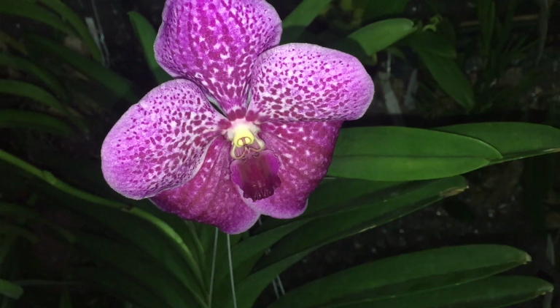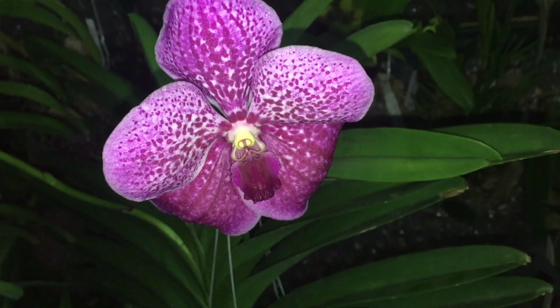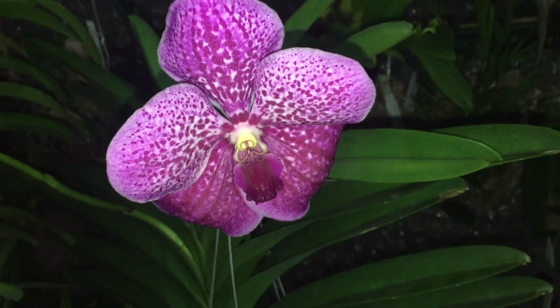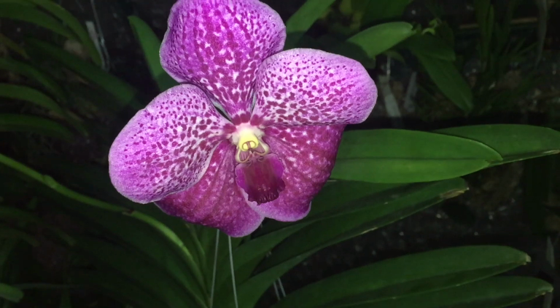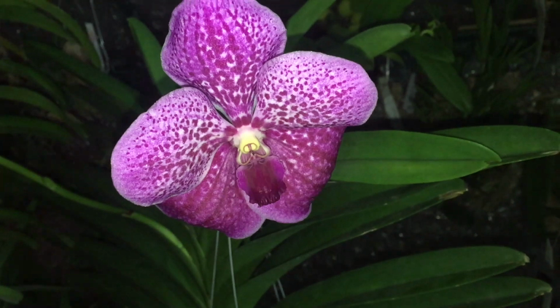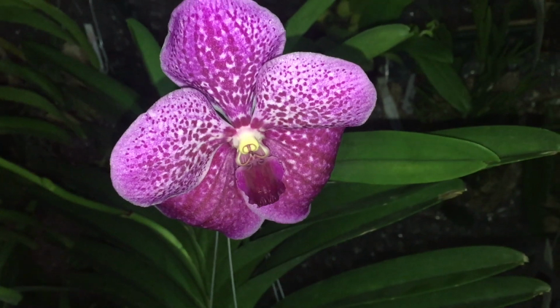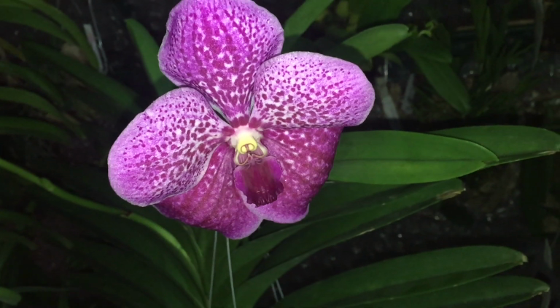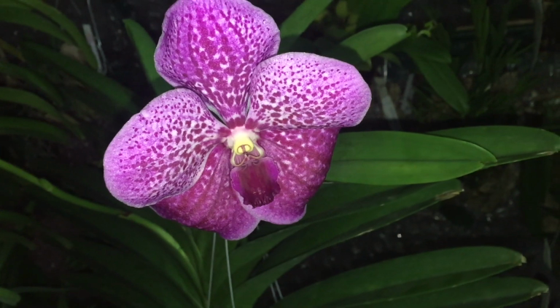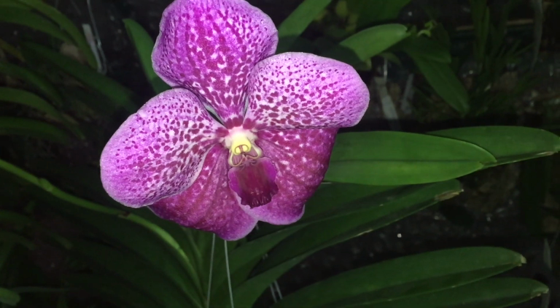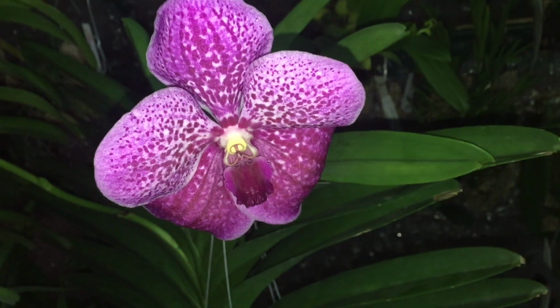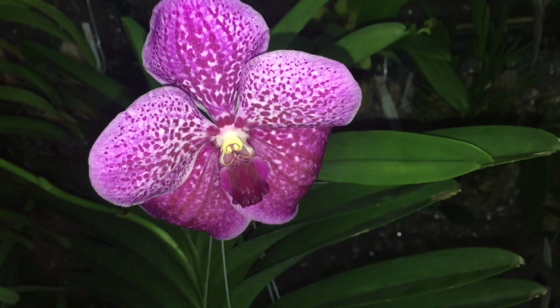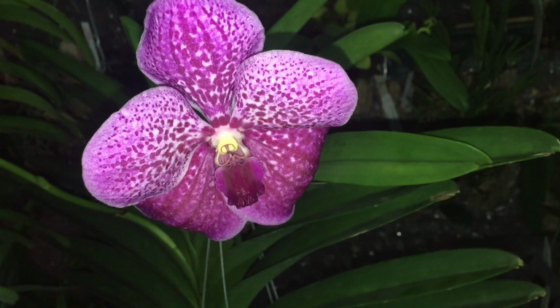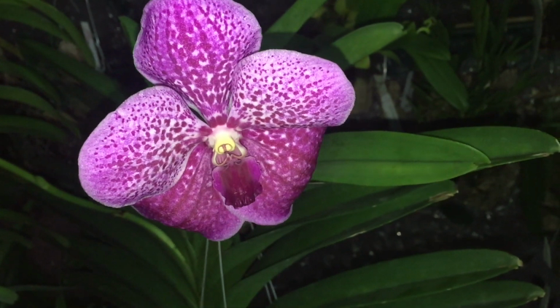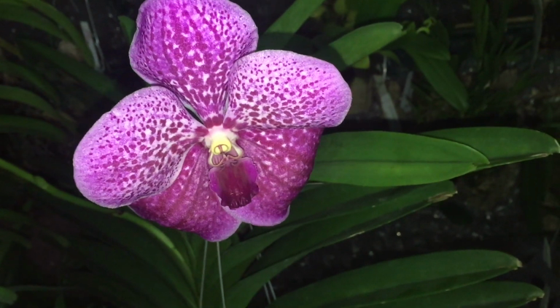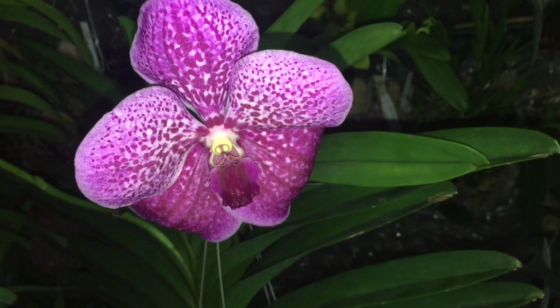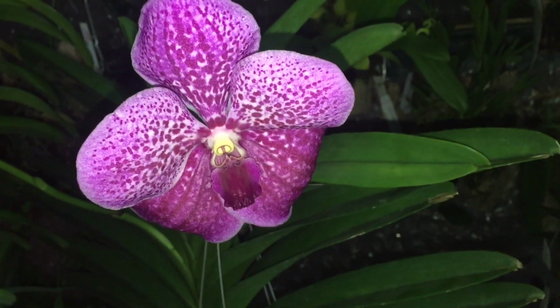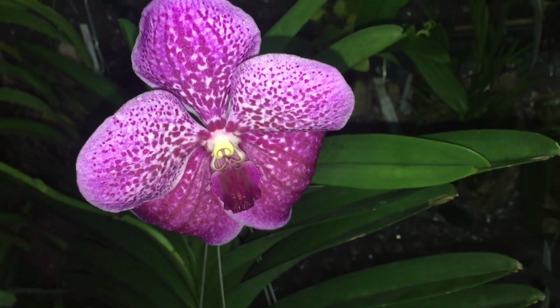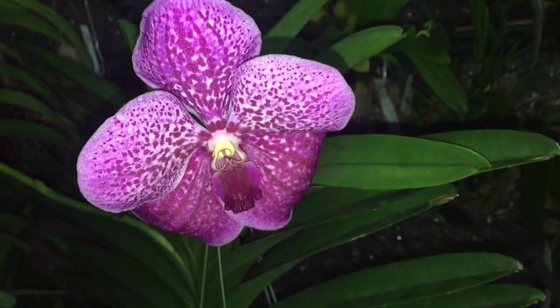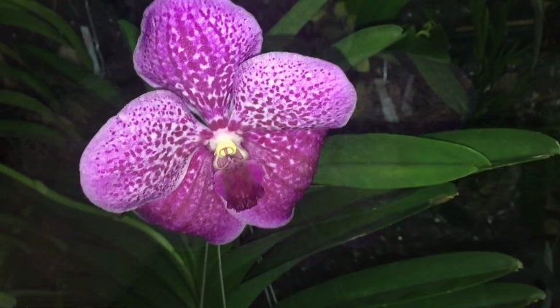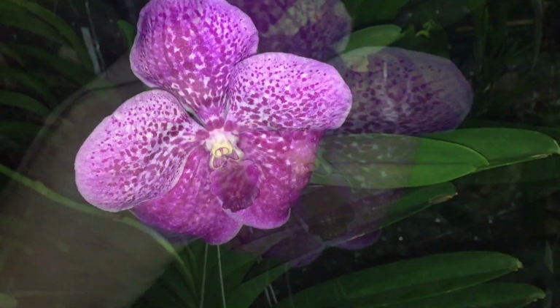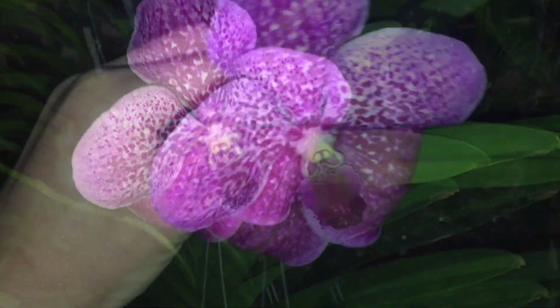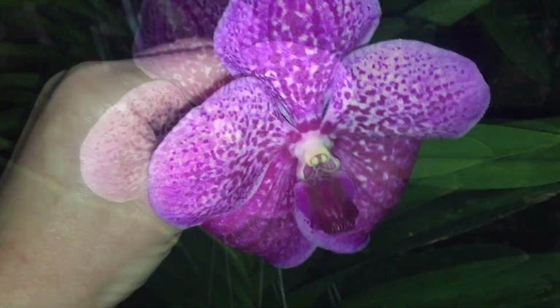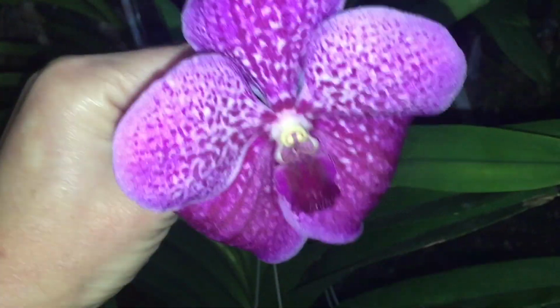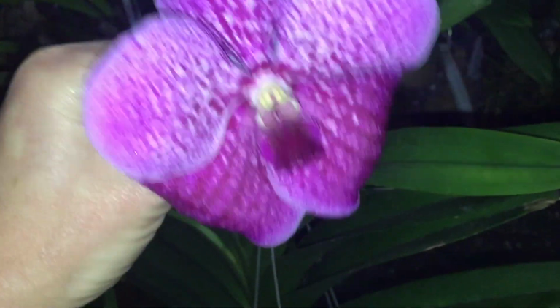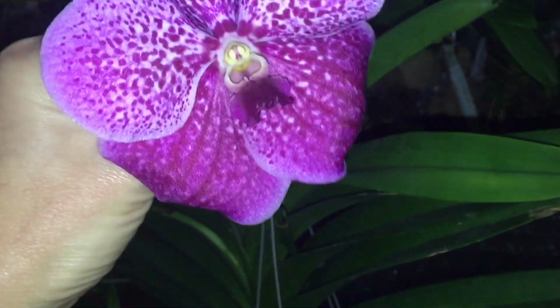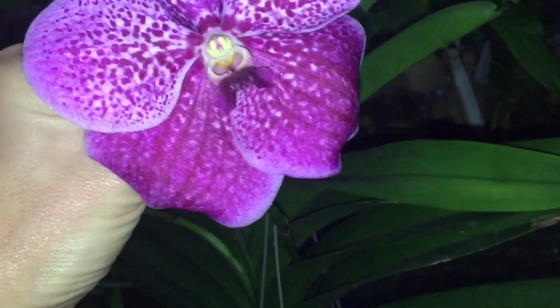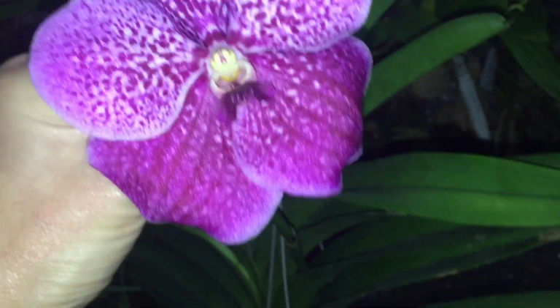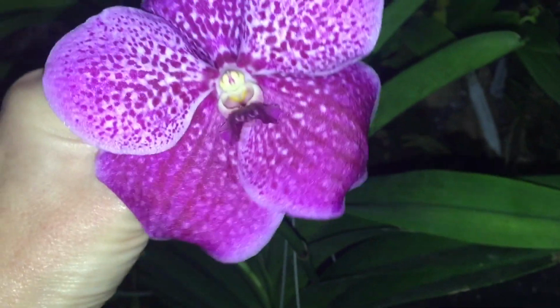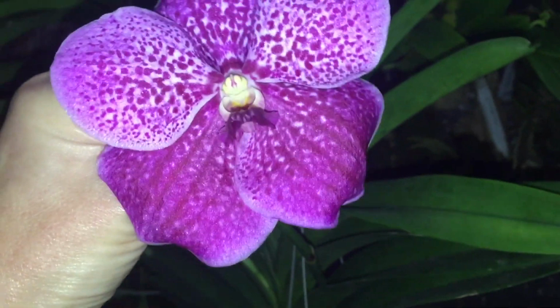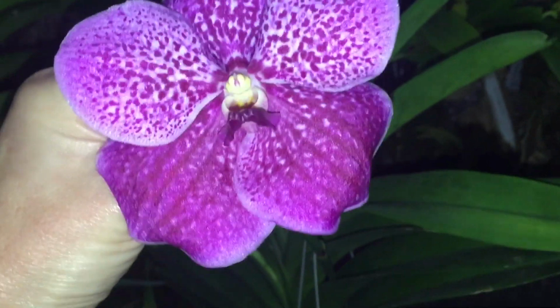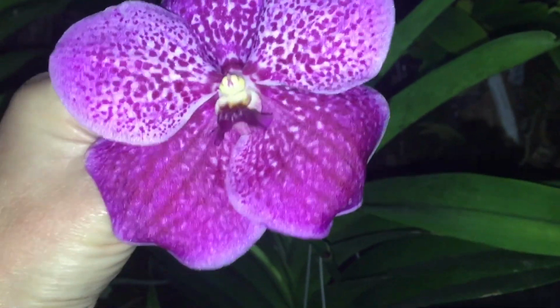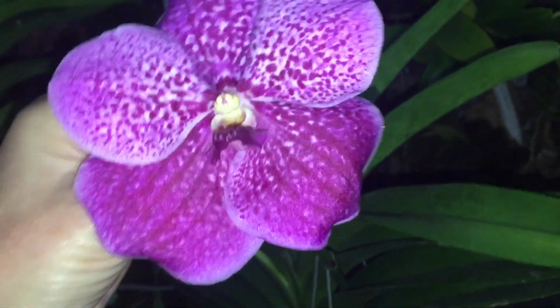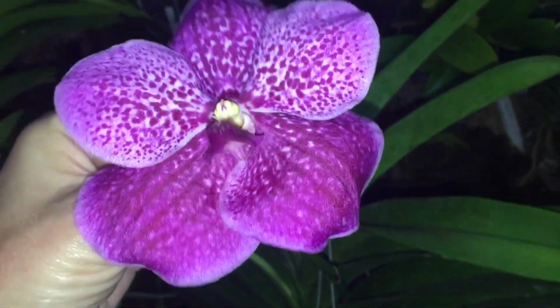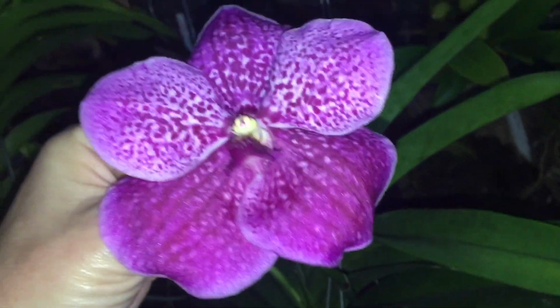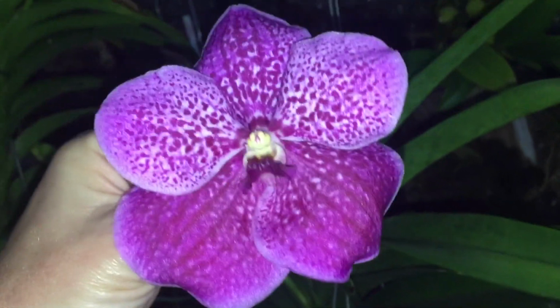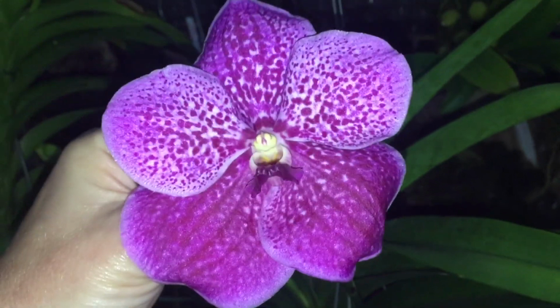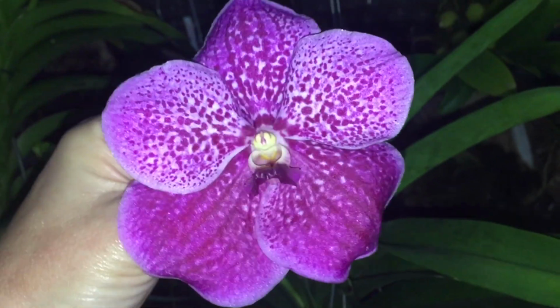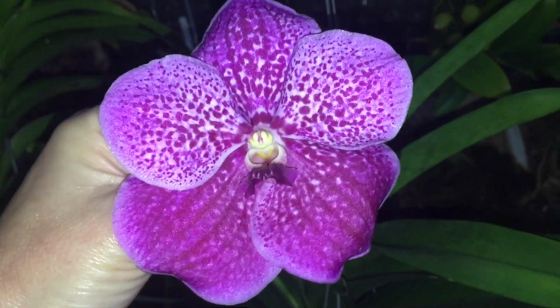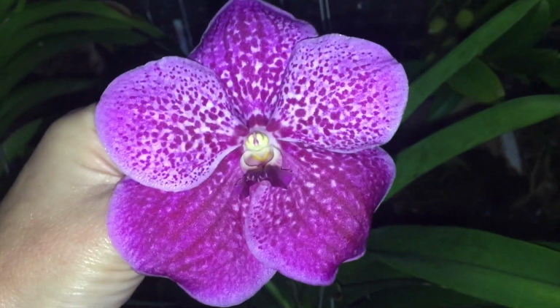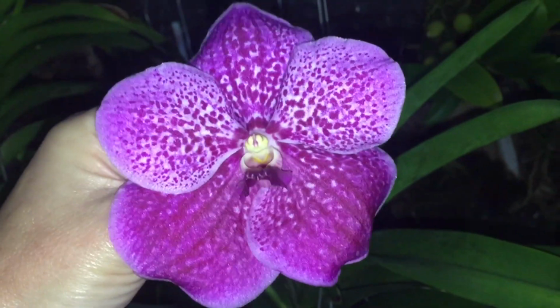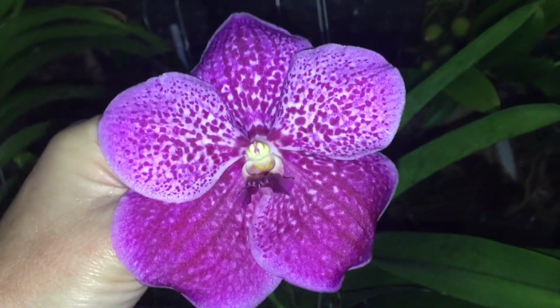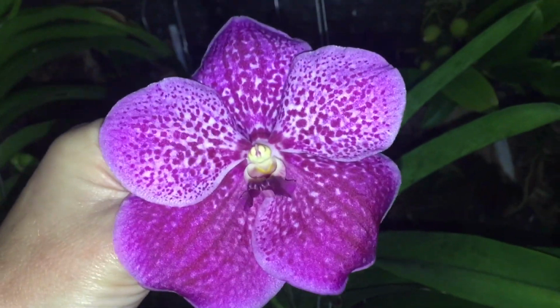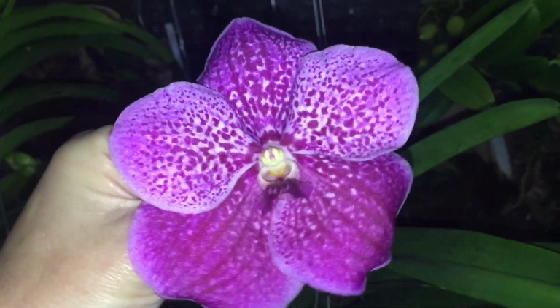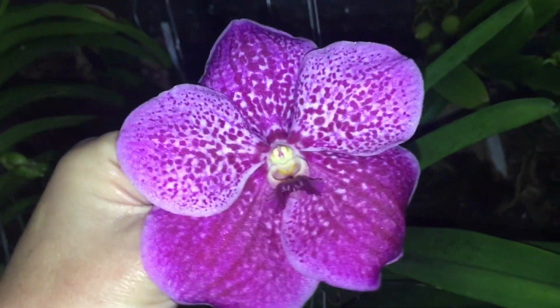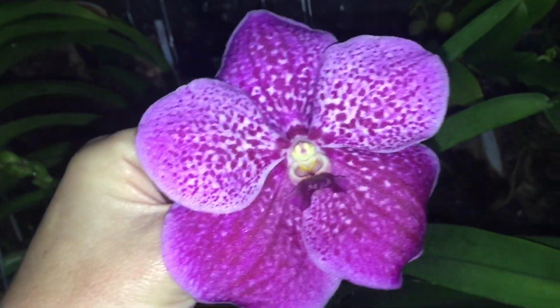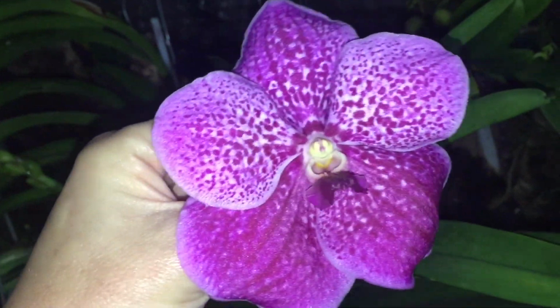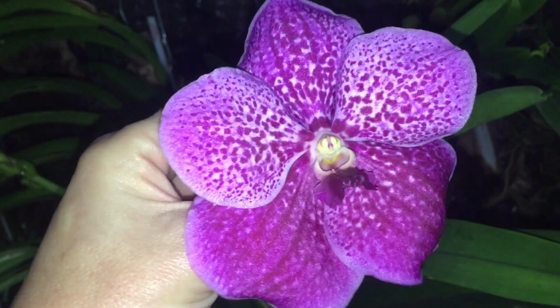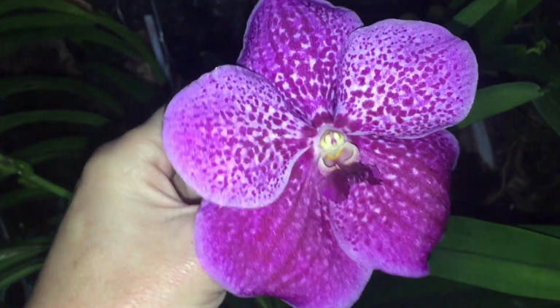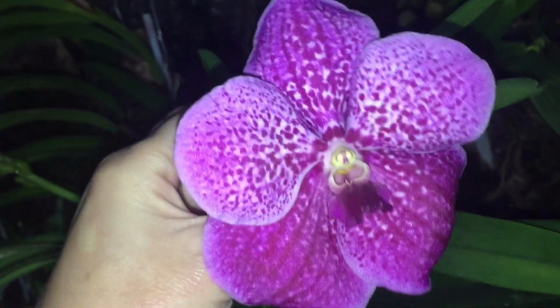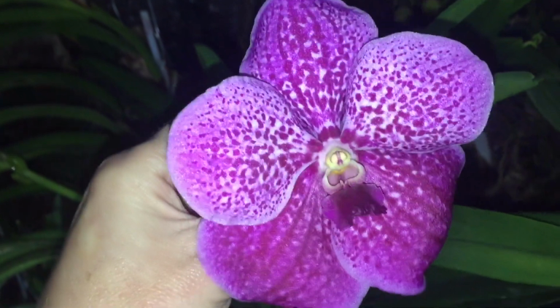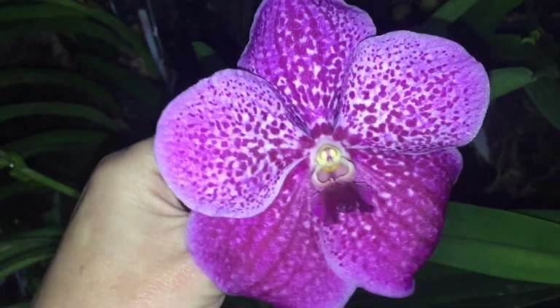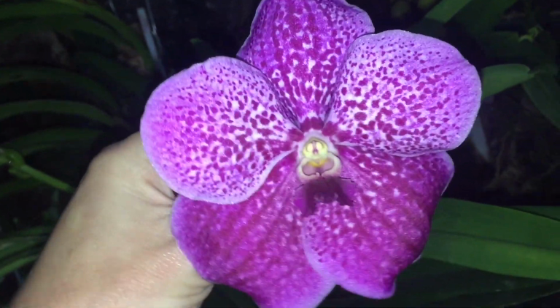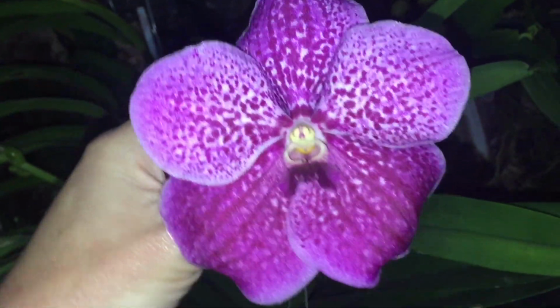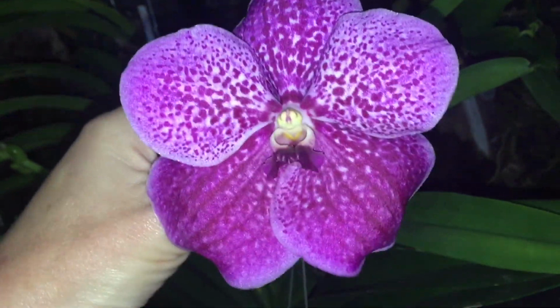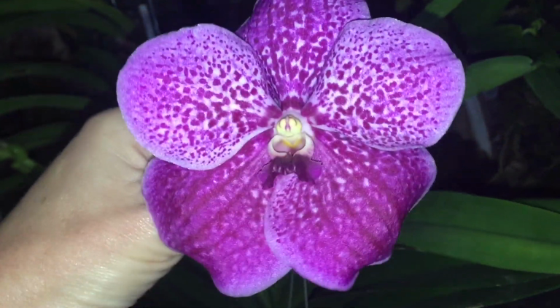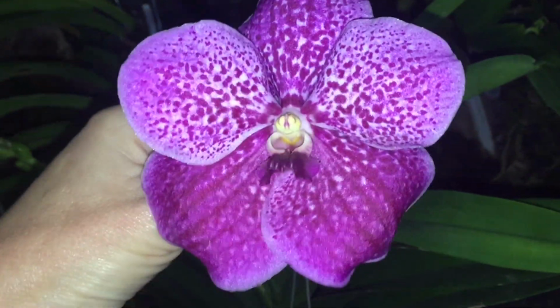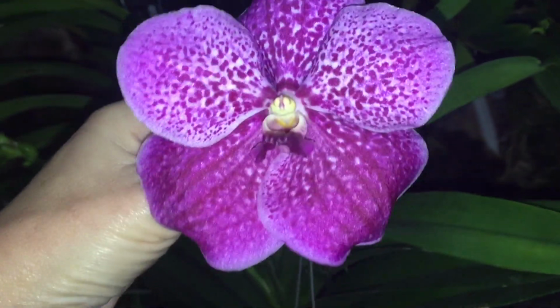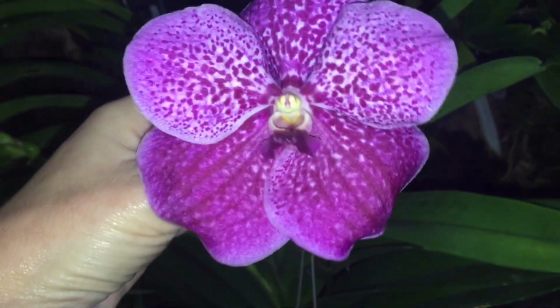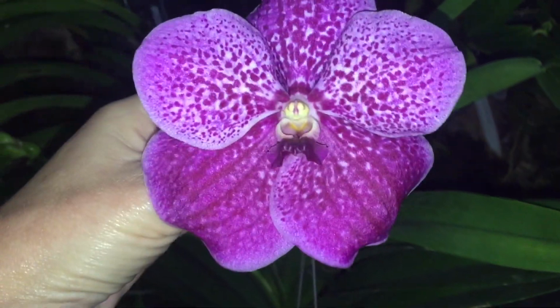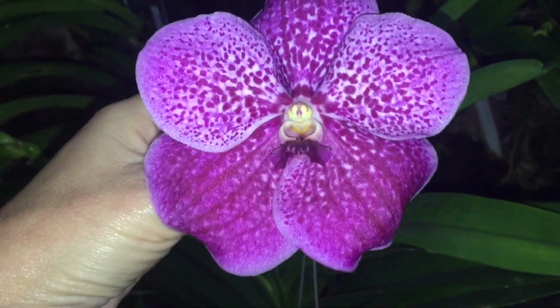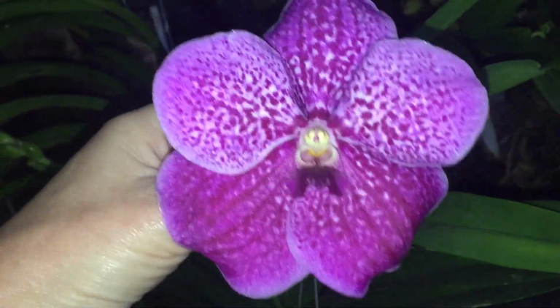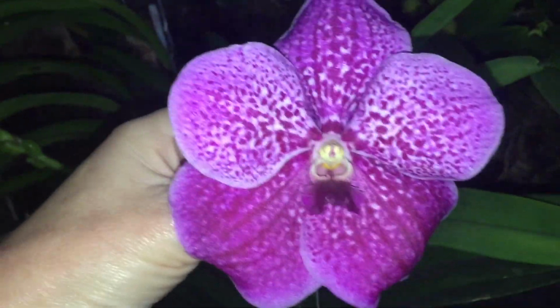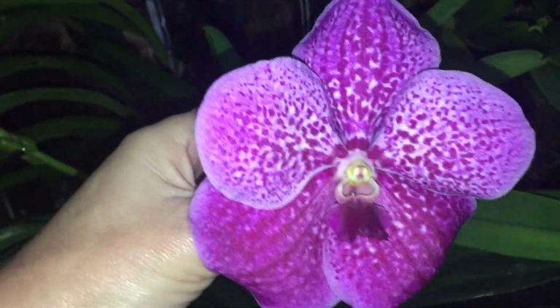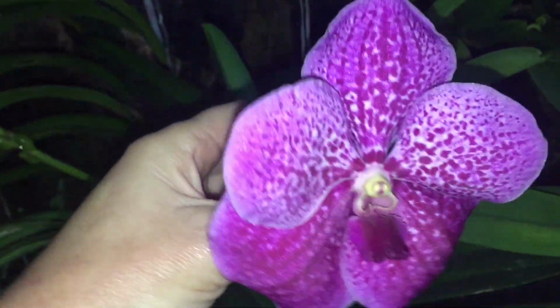Hello YouTube! This is a video about what blooms in the month of November. I will start in my greenhouse.